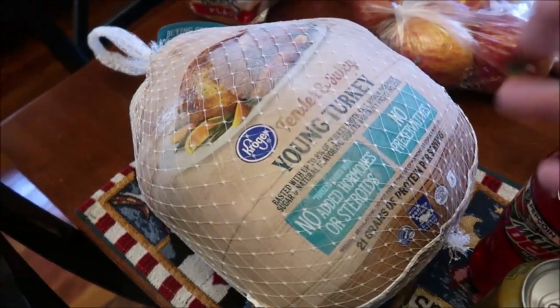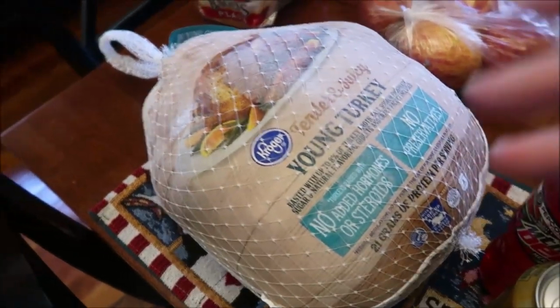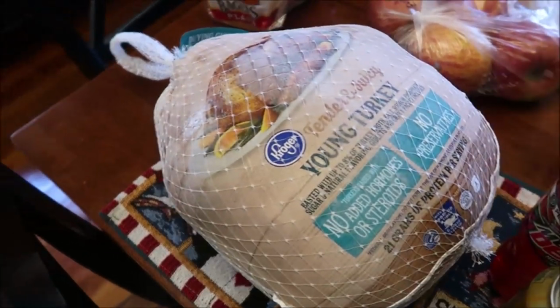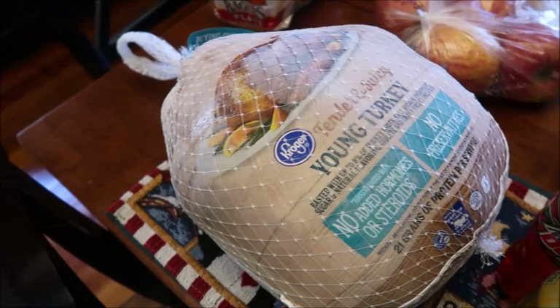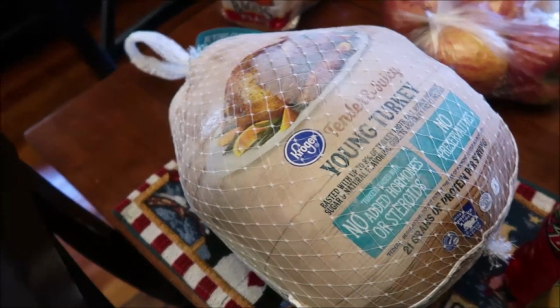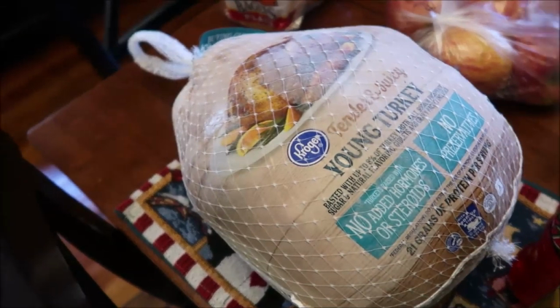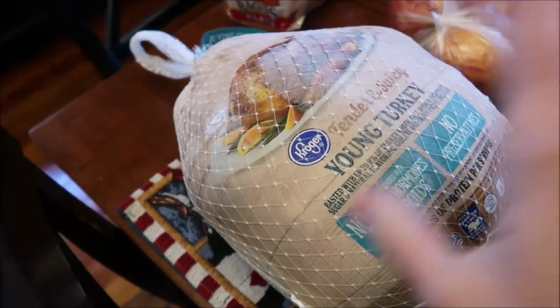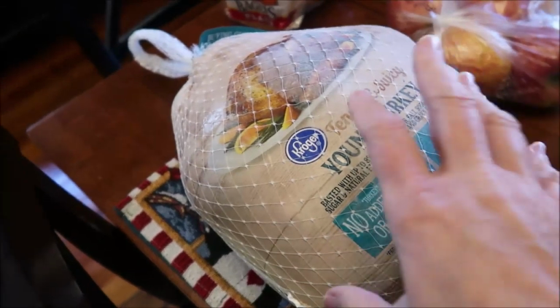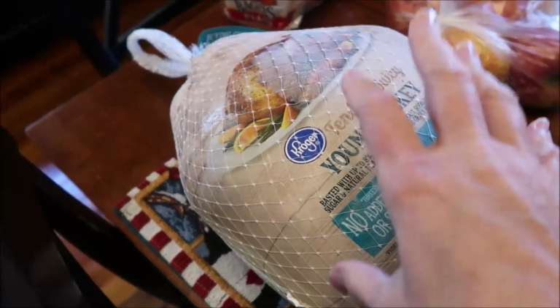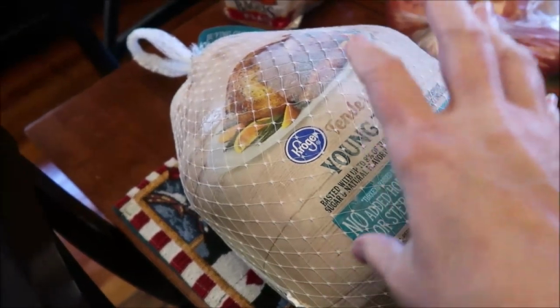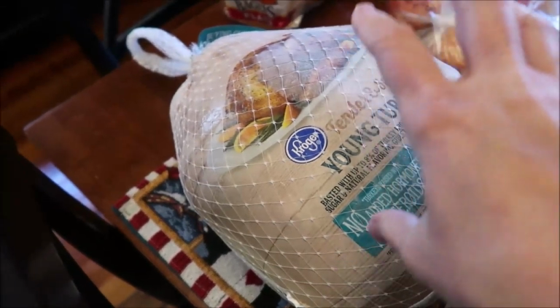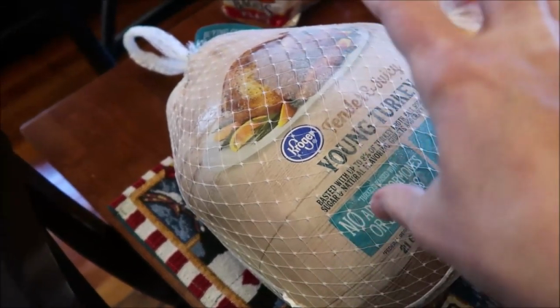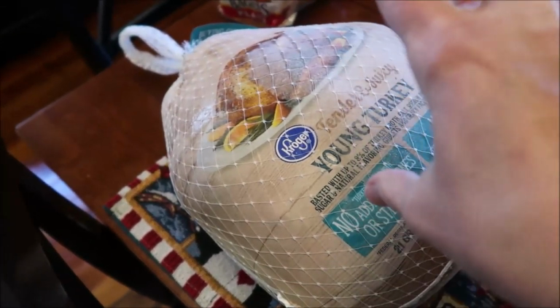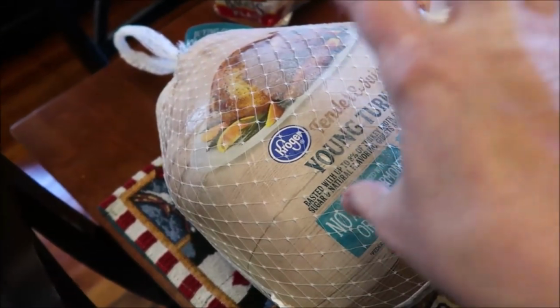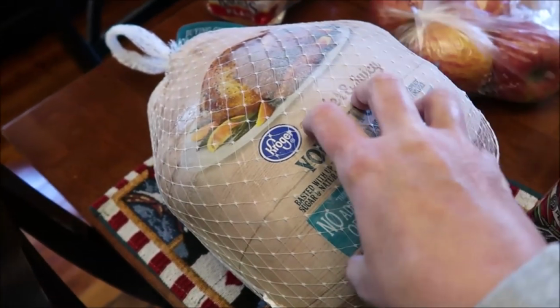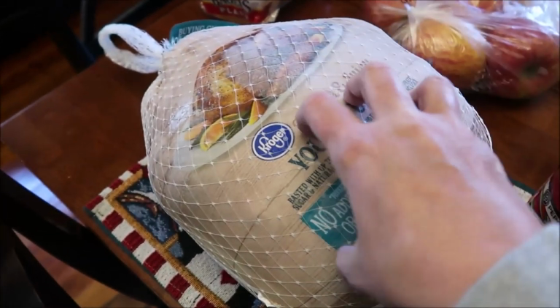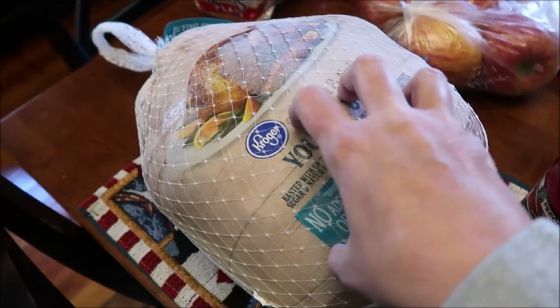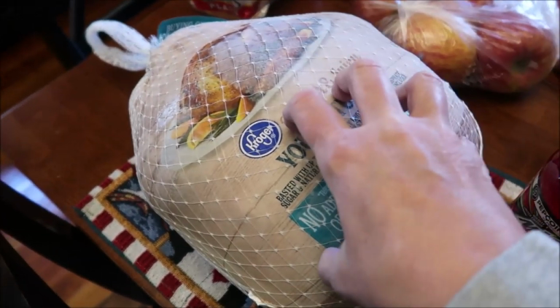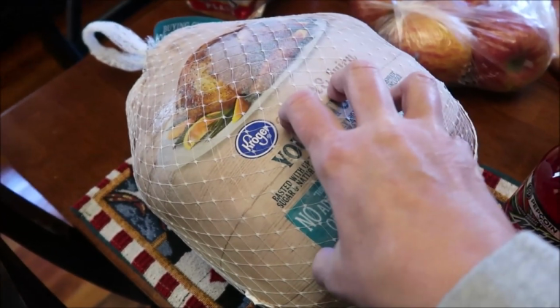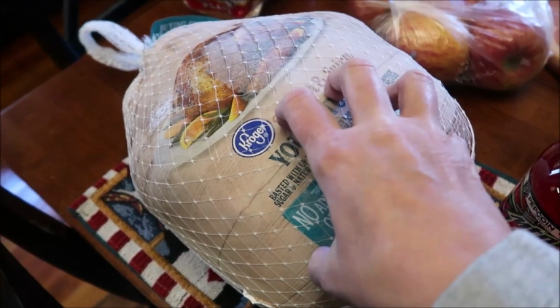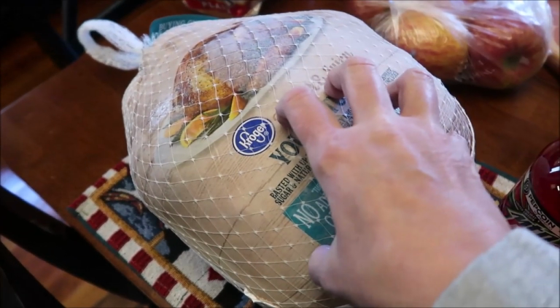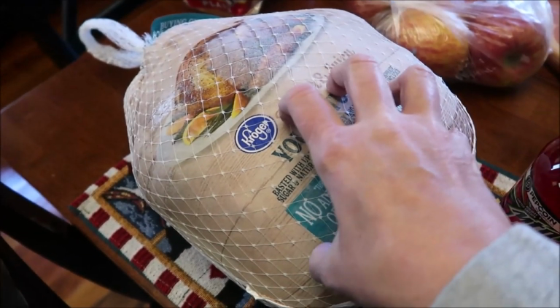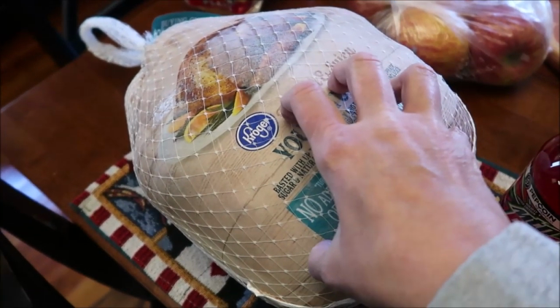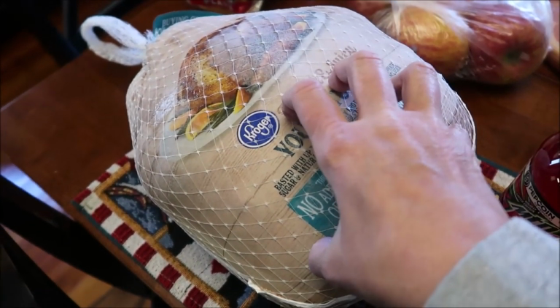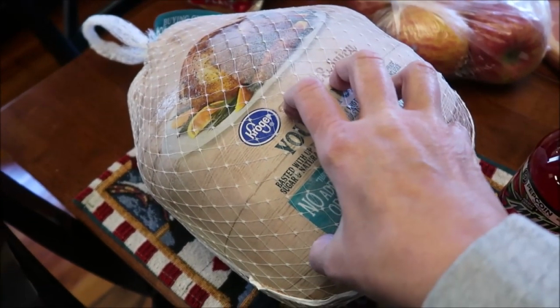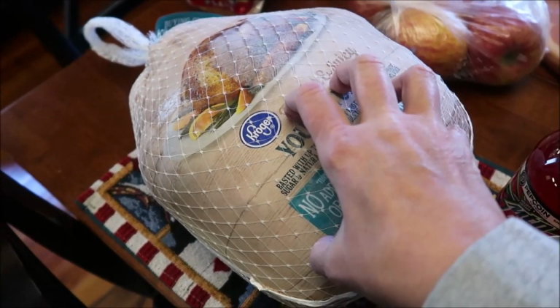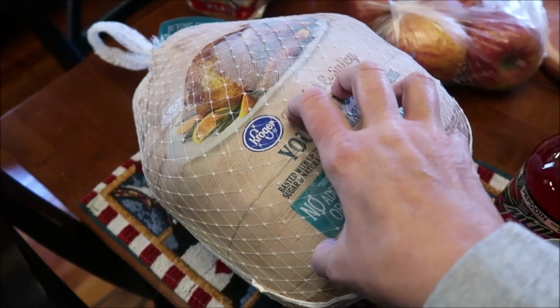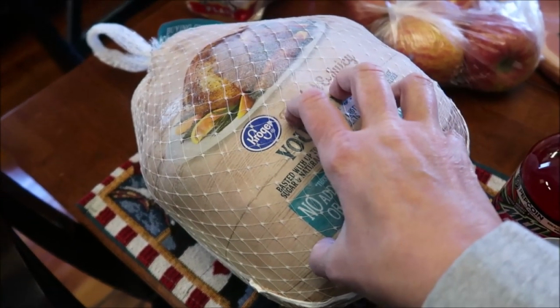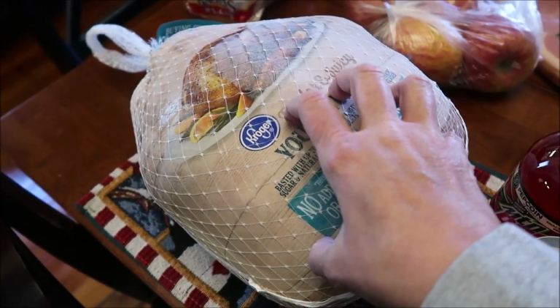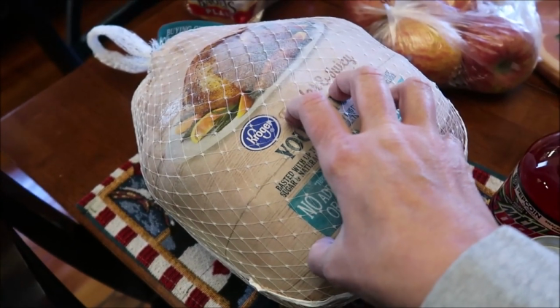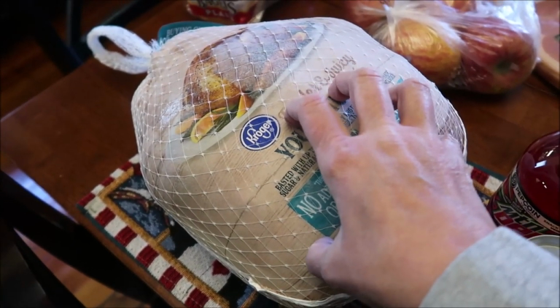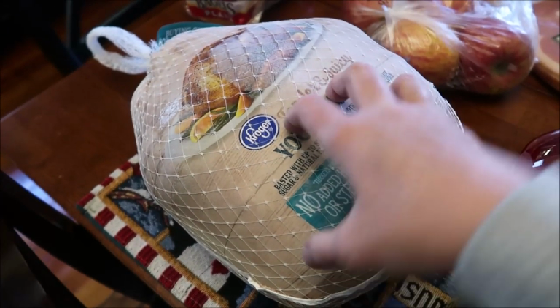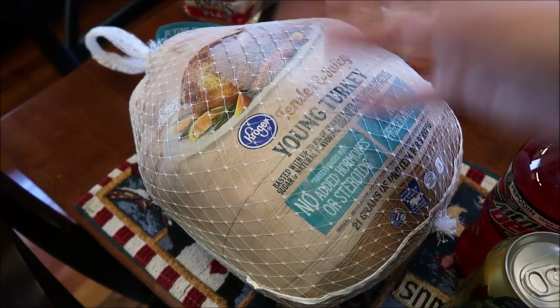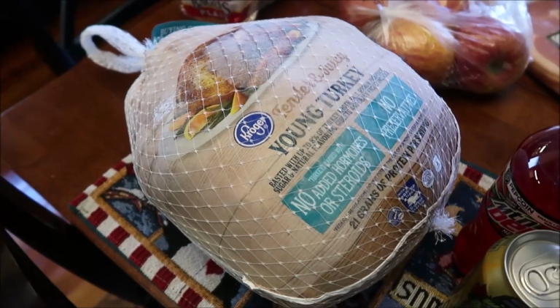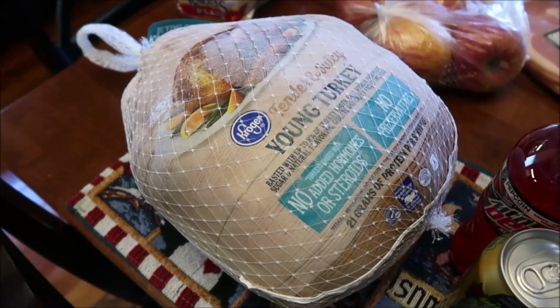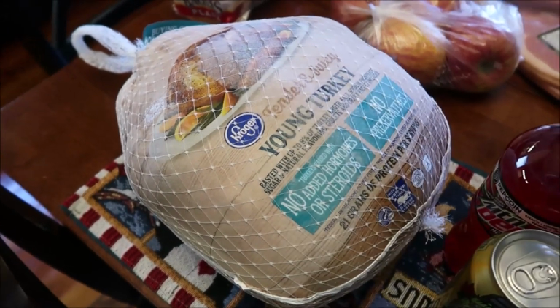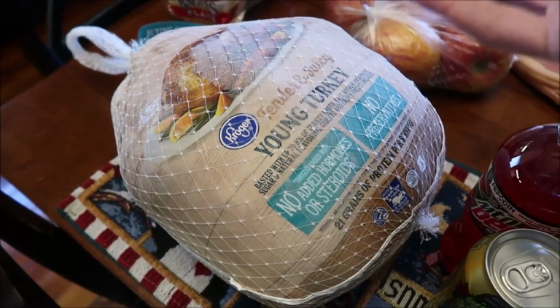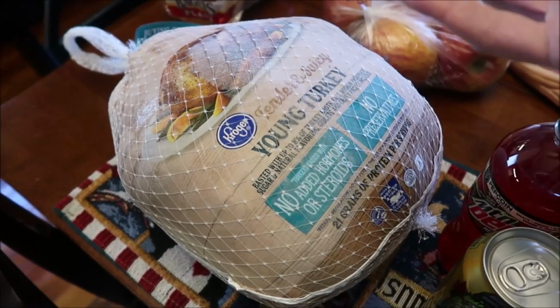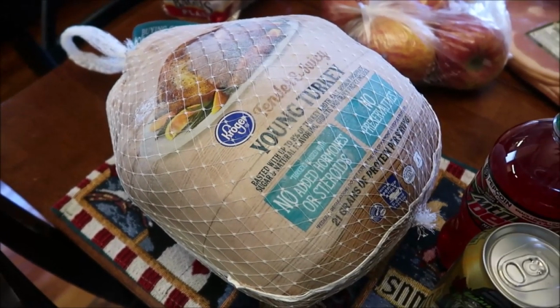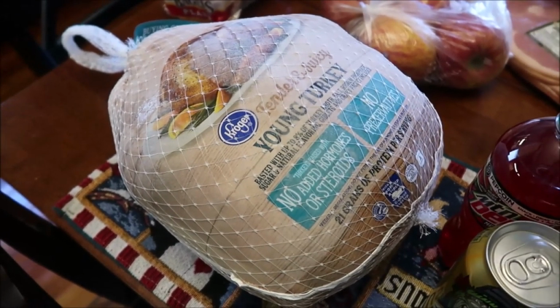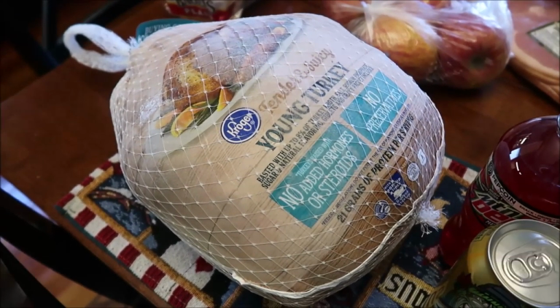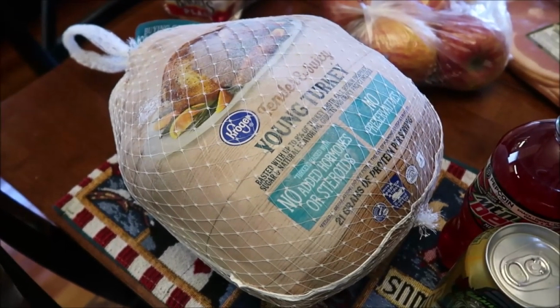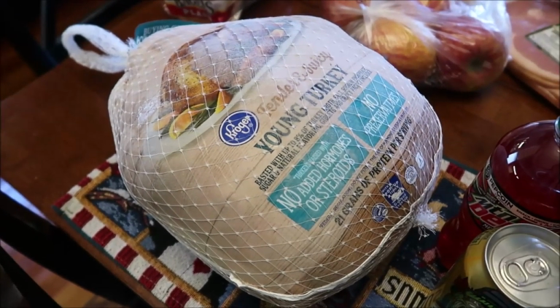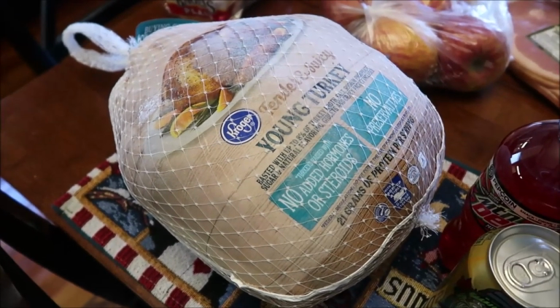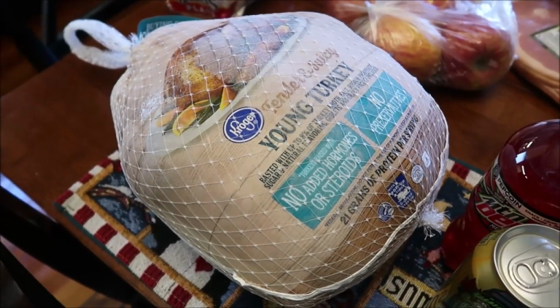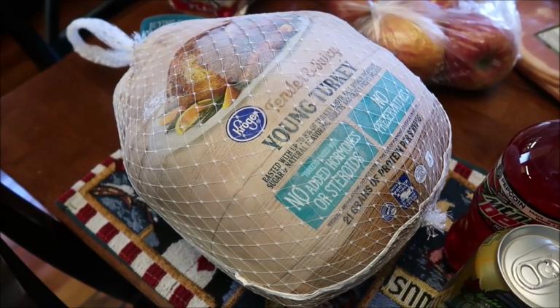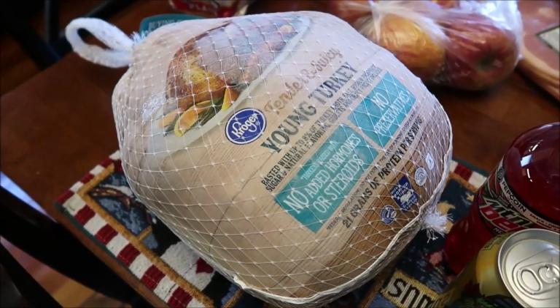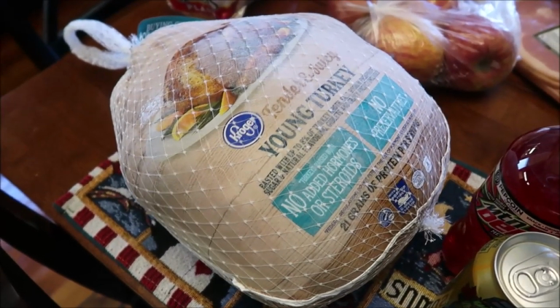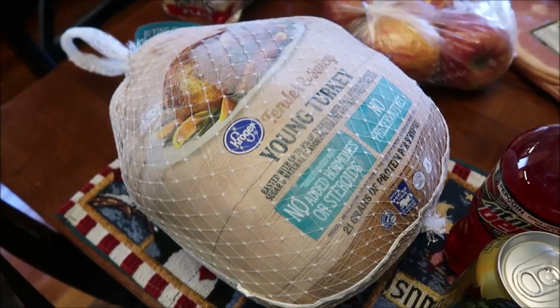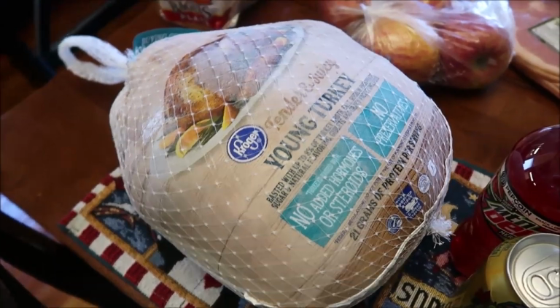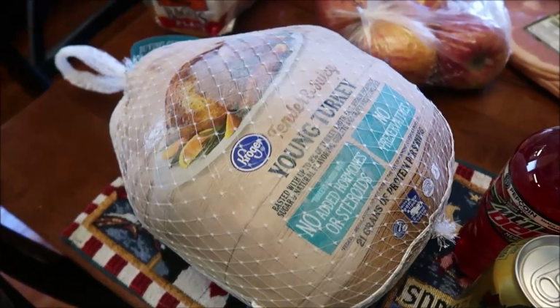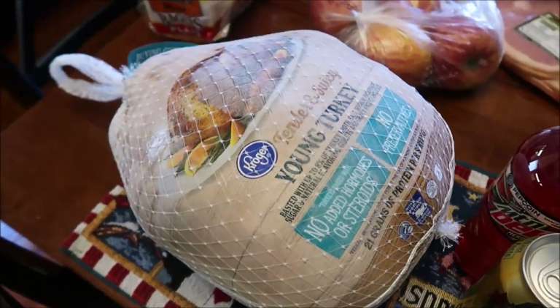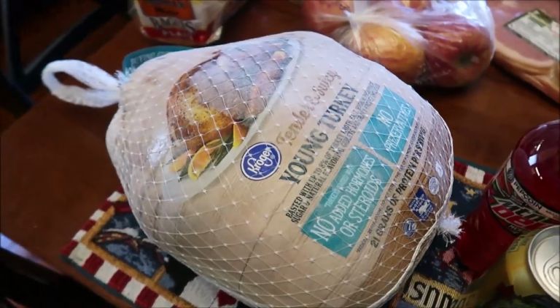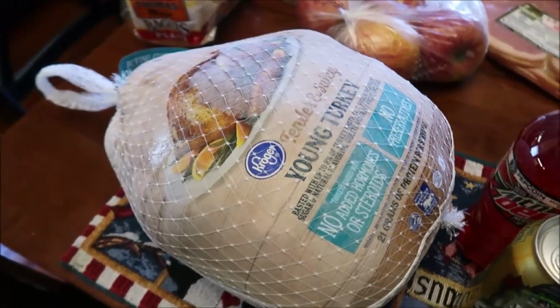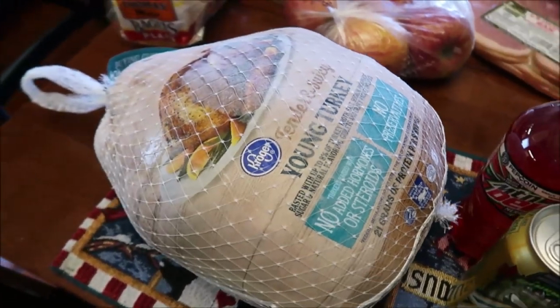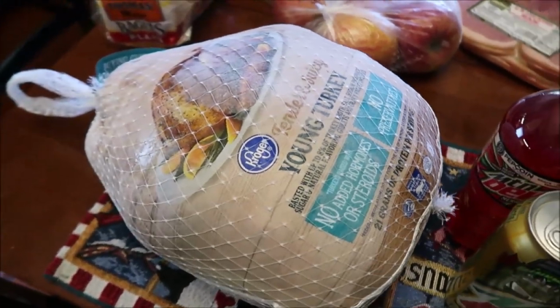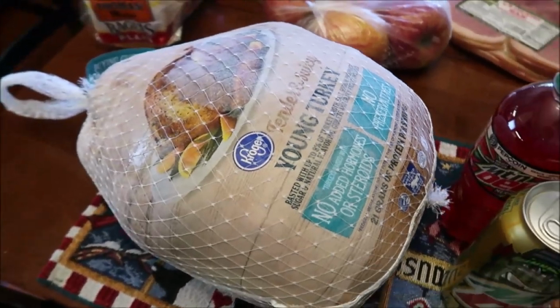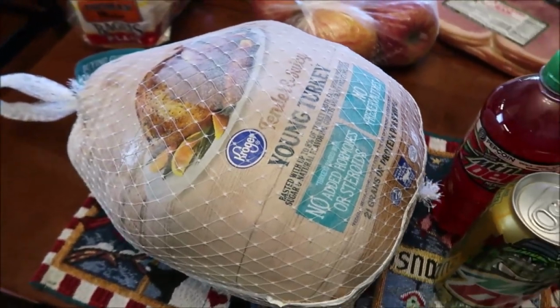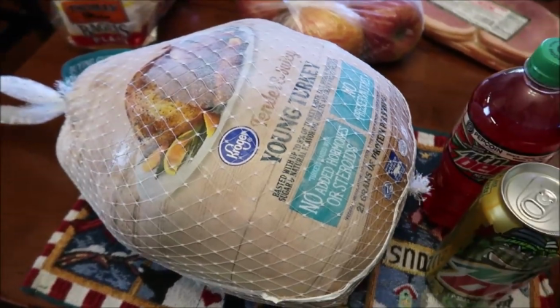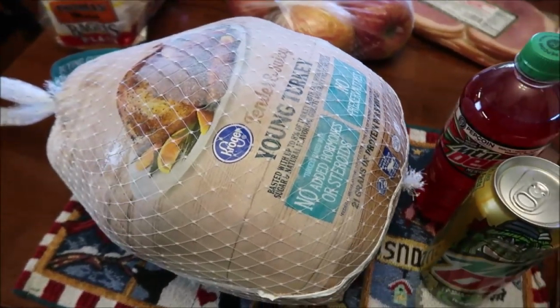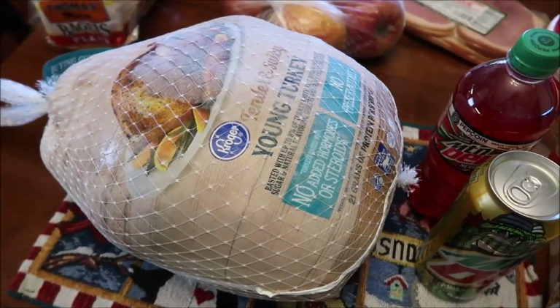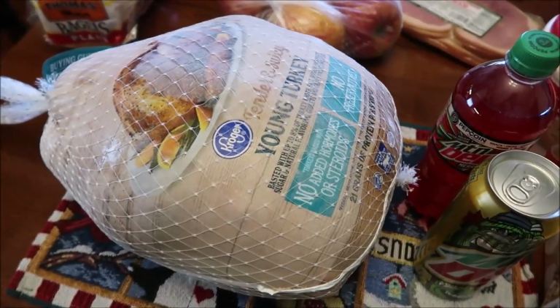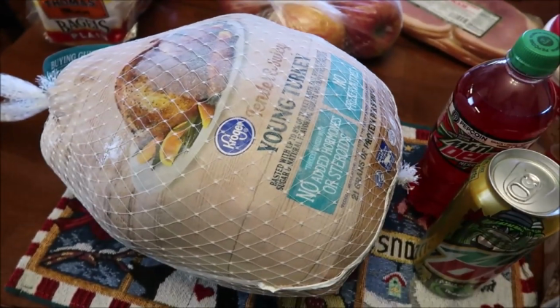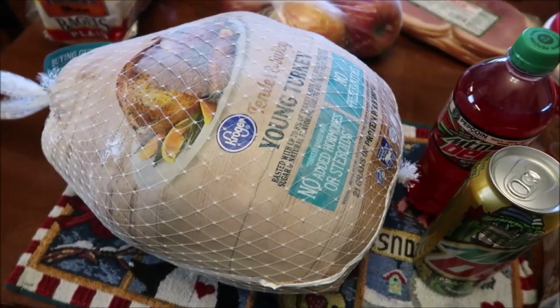This is actually the second turkey I bought, so we'll just have turkey dinner twice. But who doesn't like turkey dinner, right?